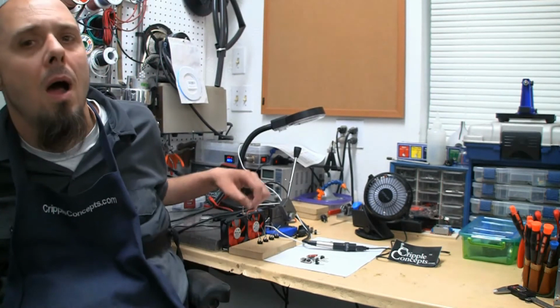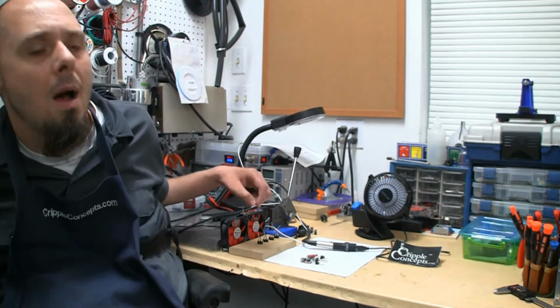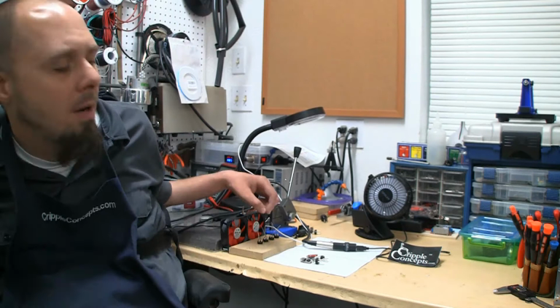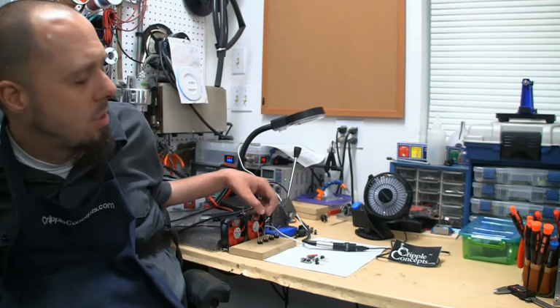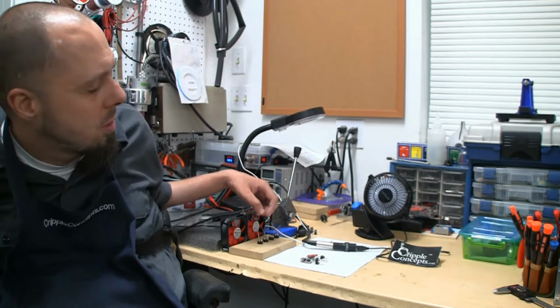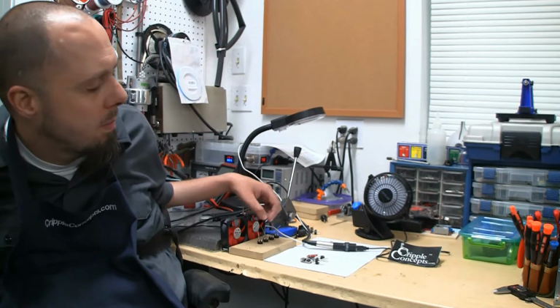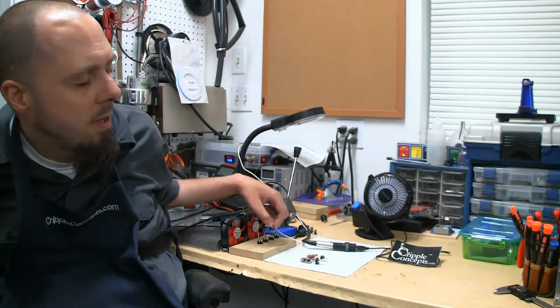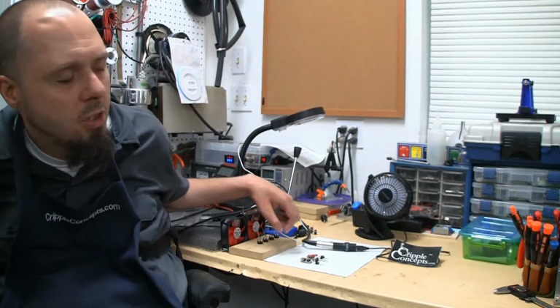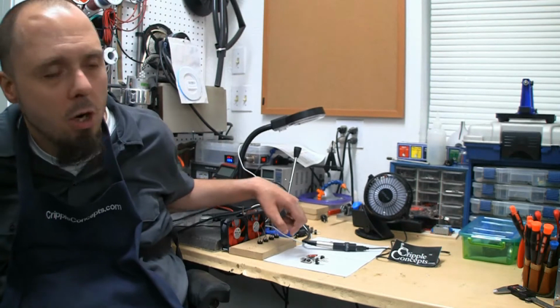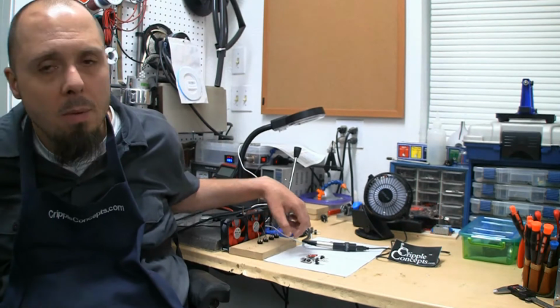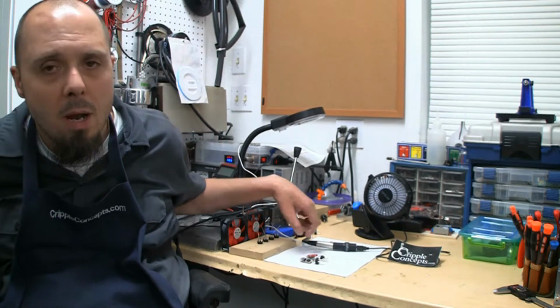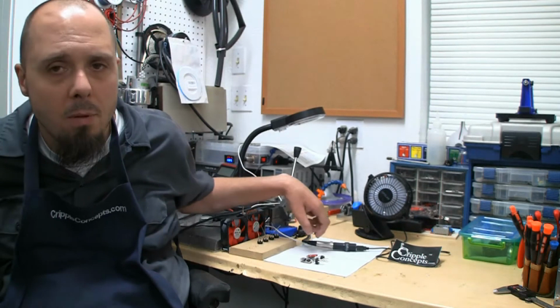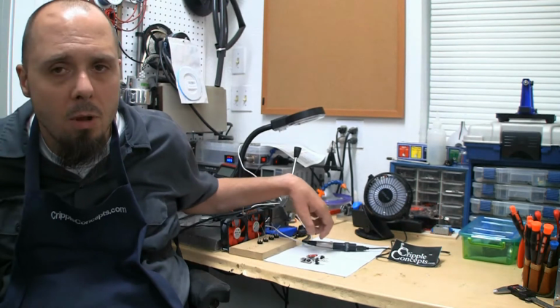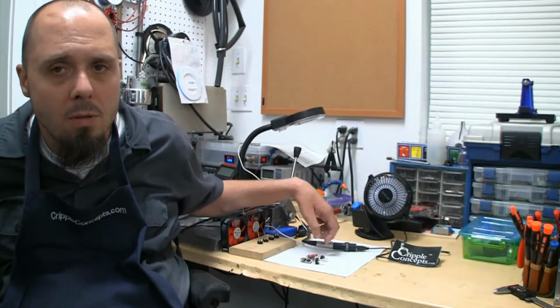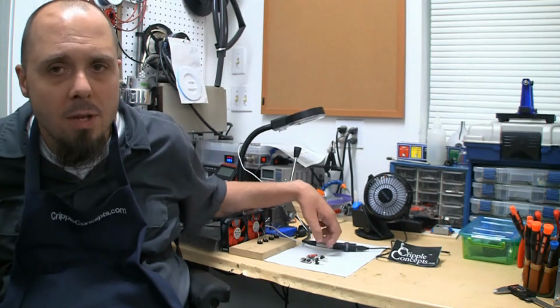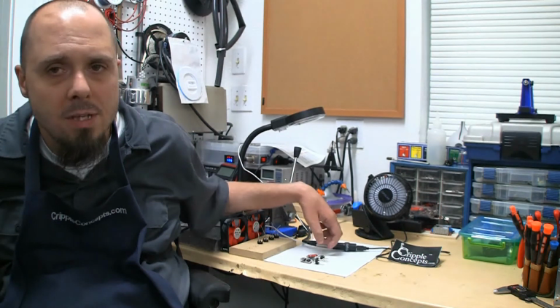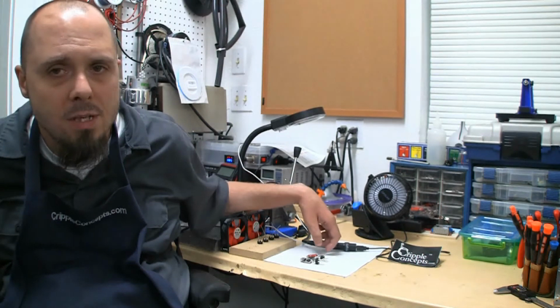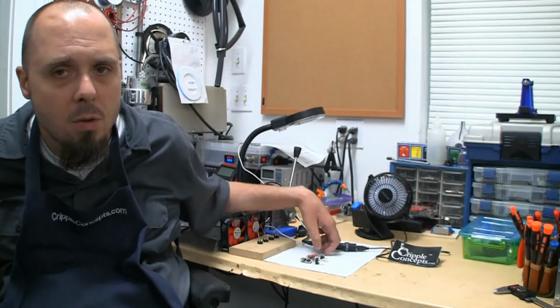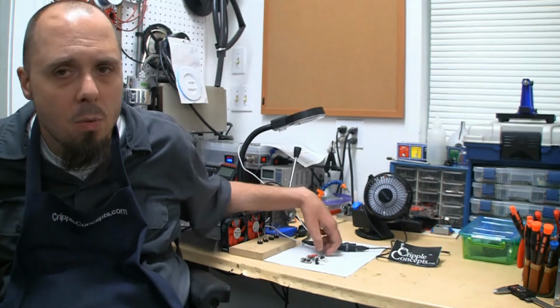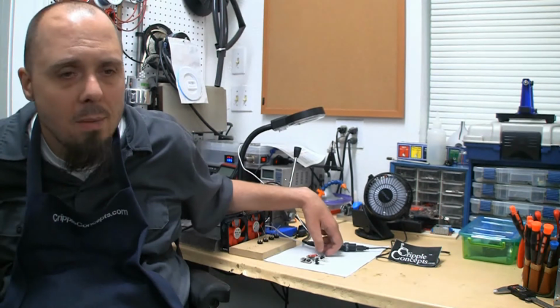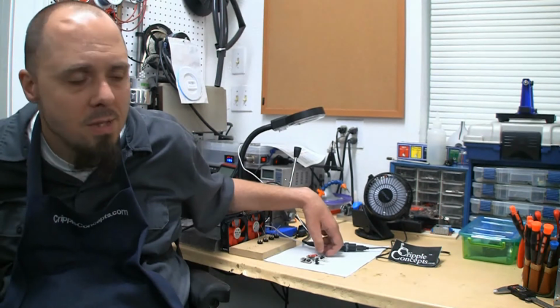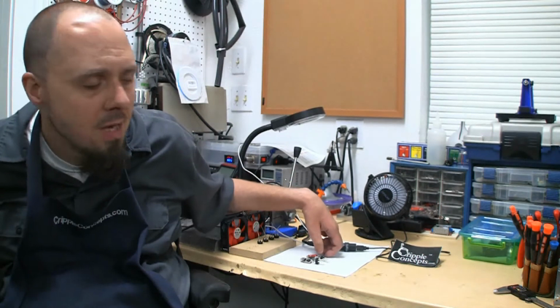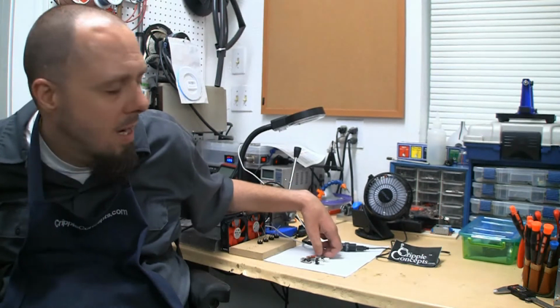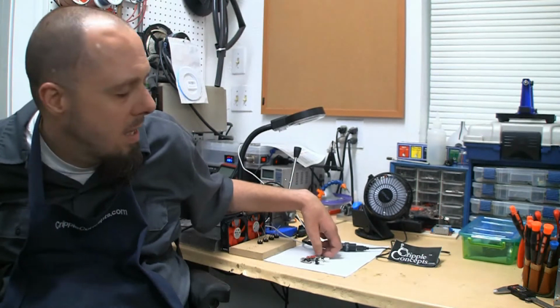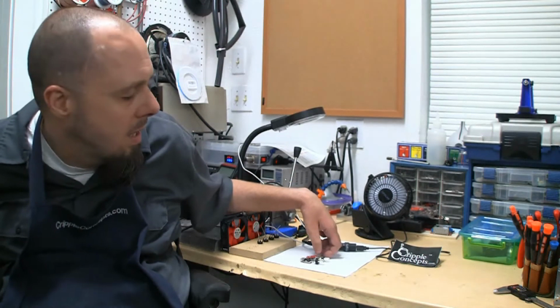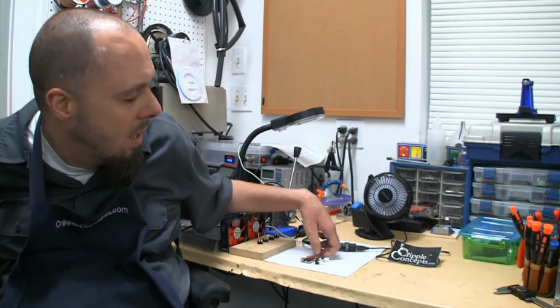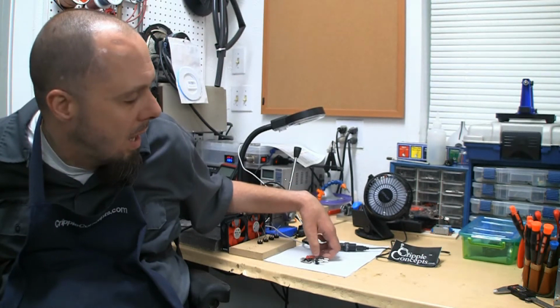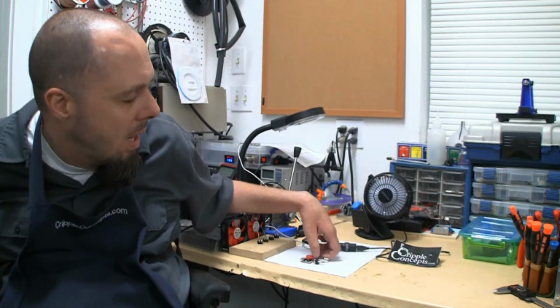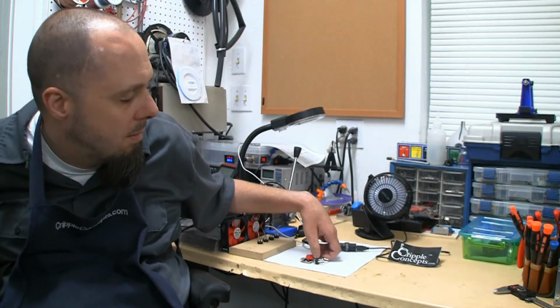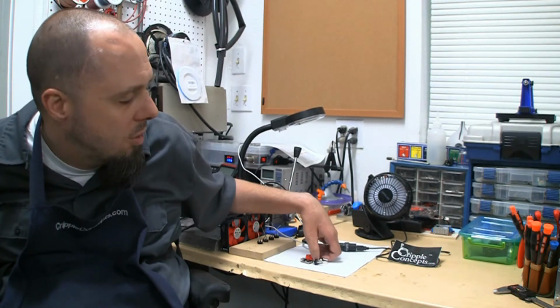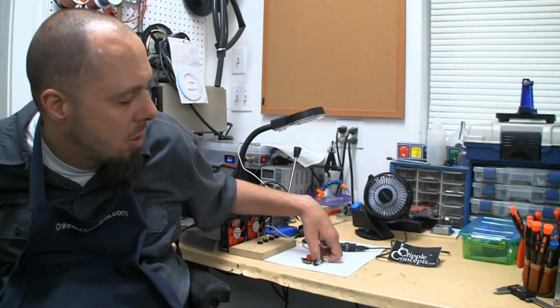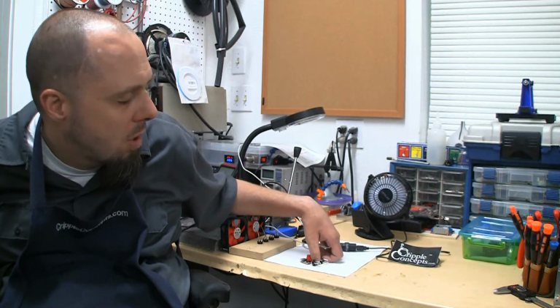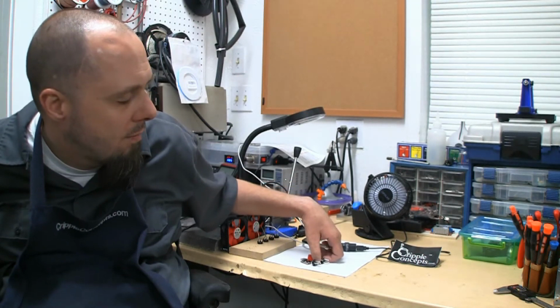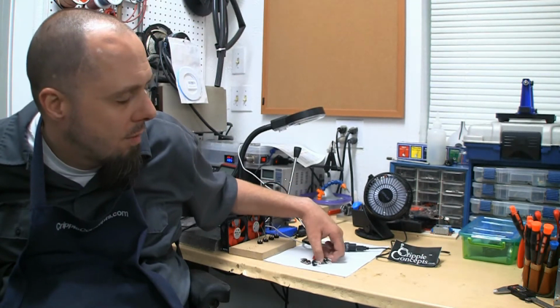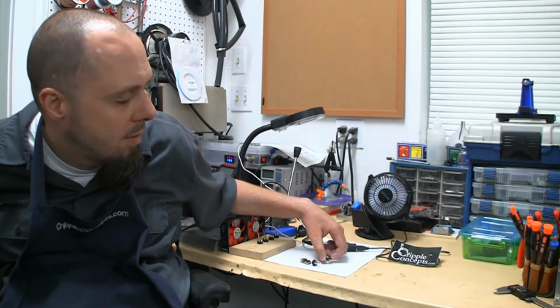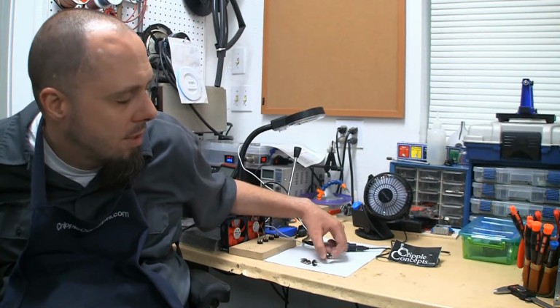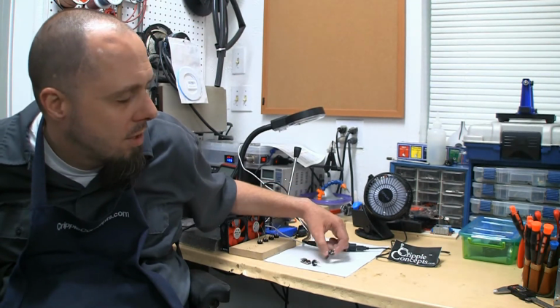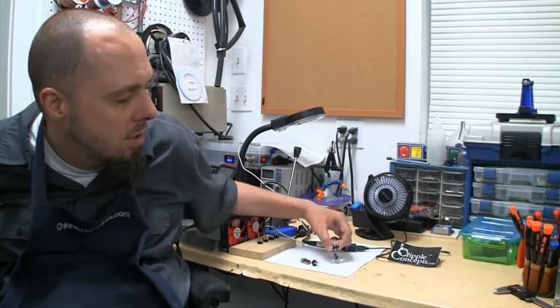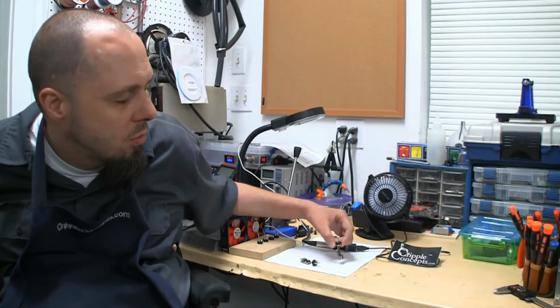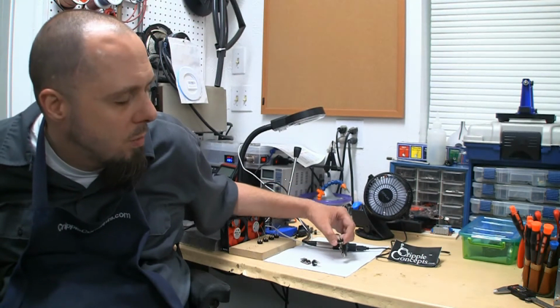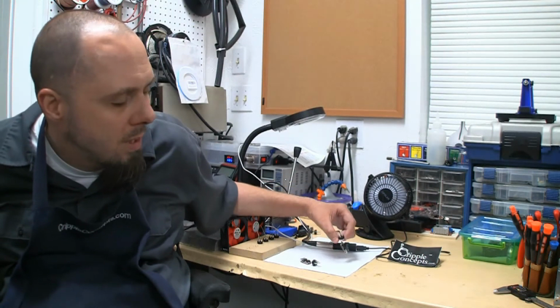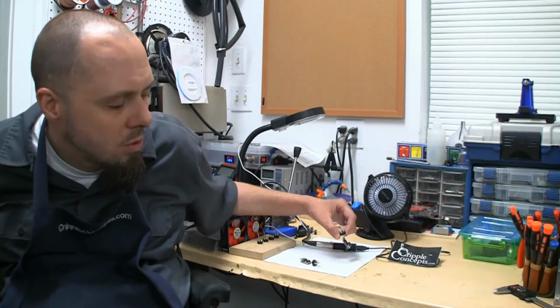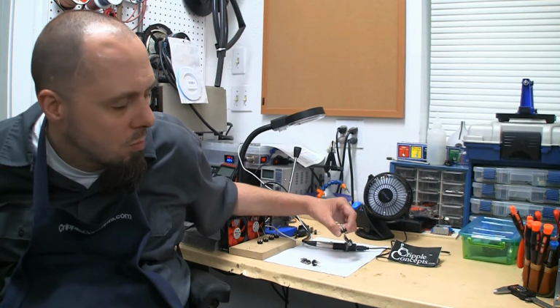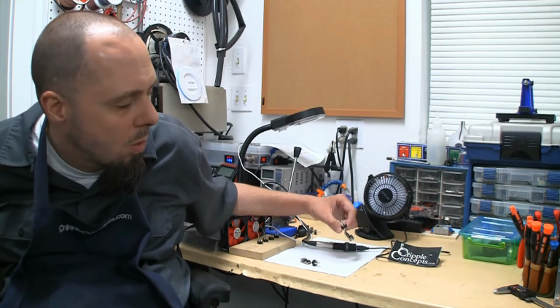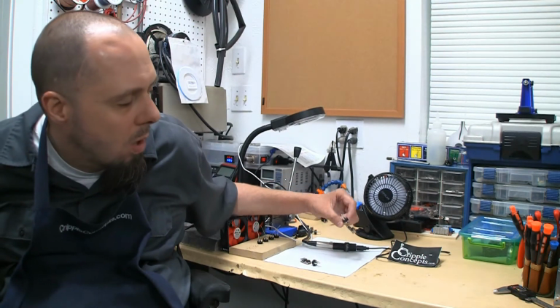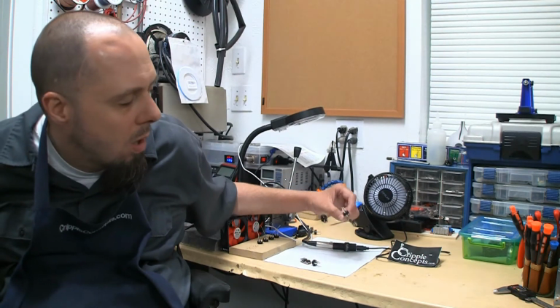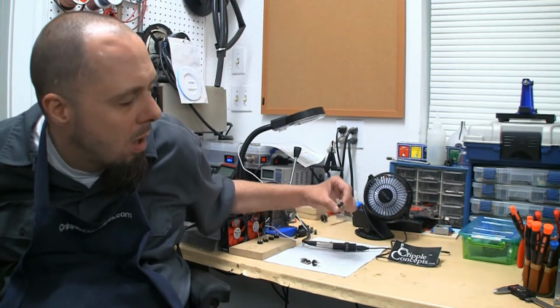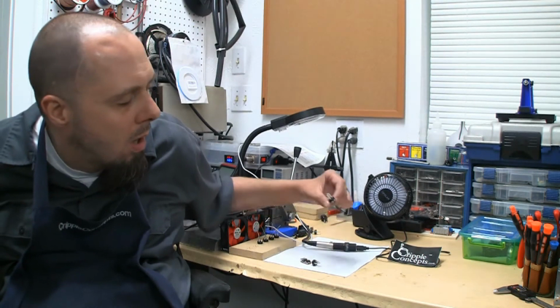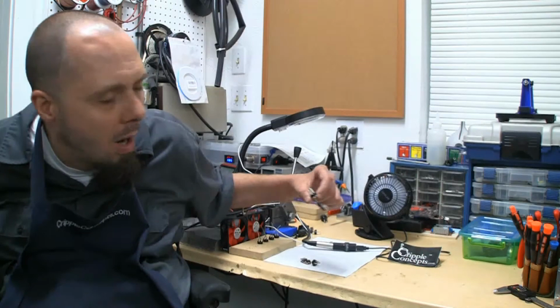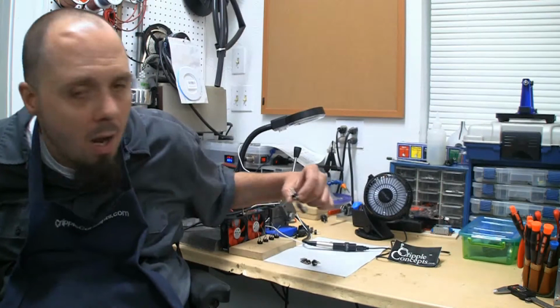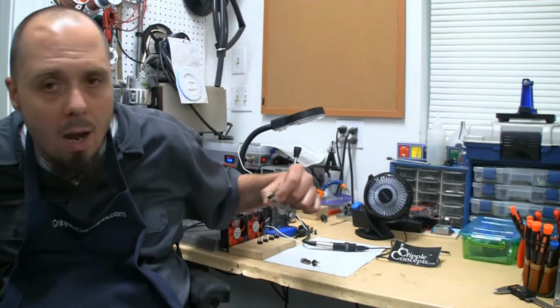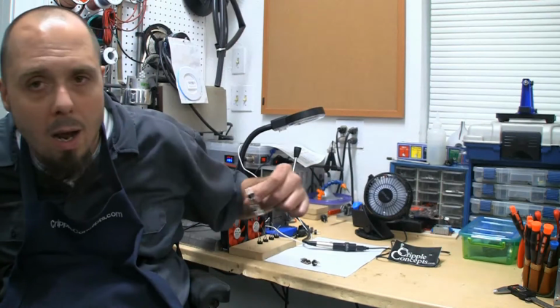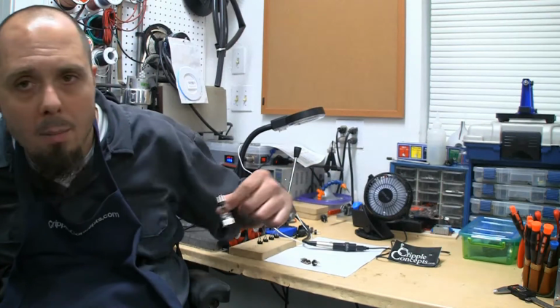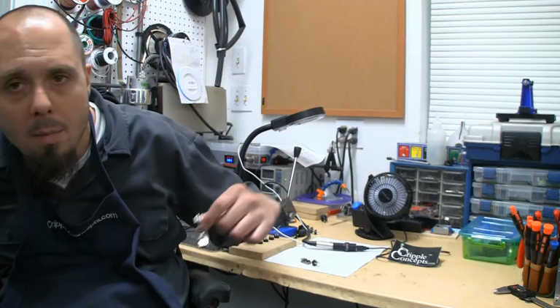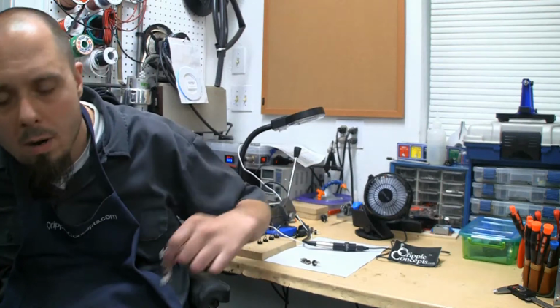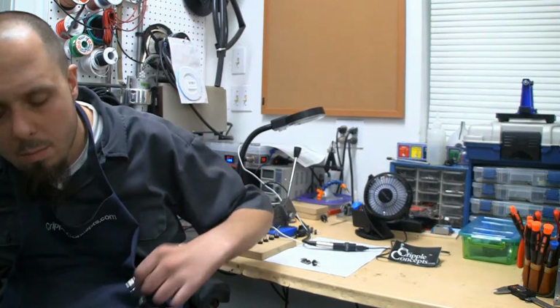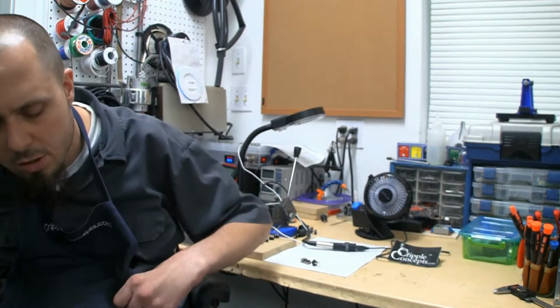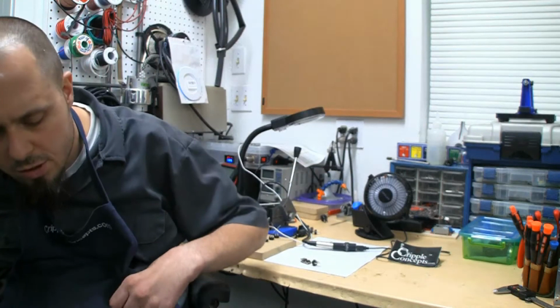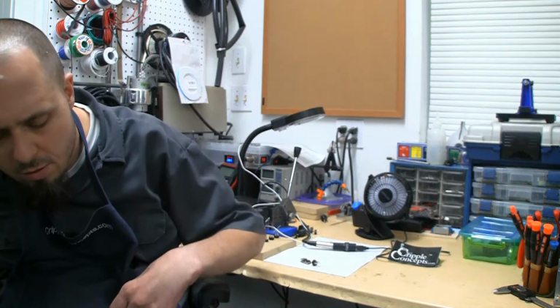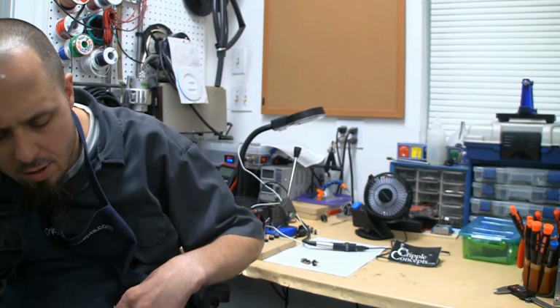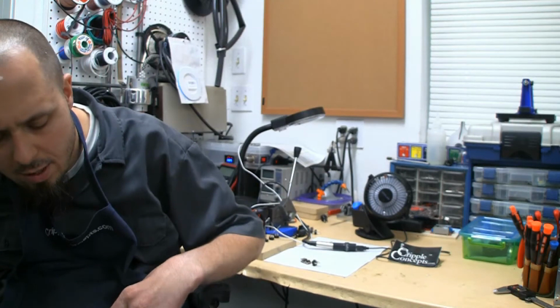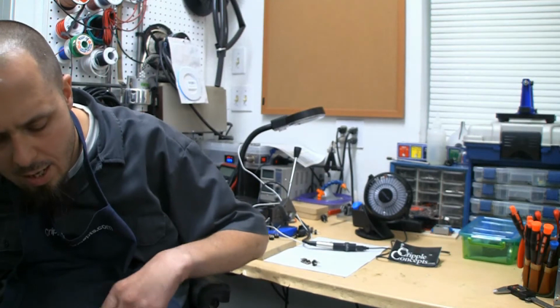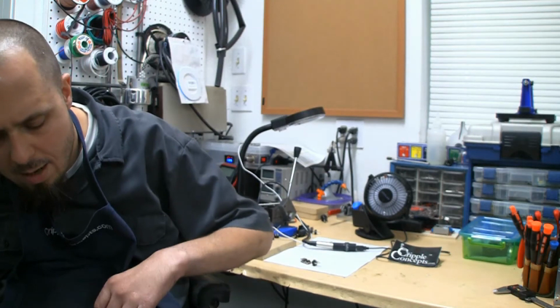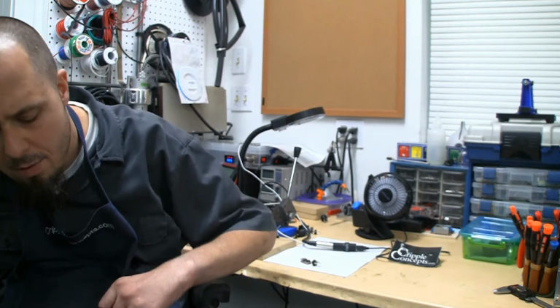I just took a picture. I'll be uploading this to the website to show off what the tweaks were. I'm going to bring this over to the camera.